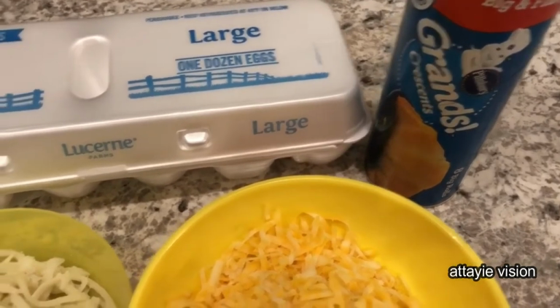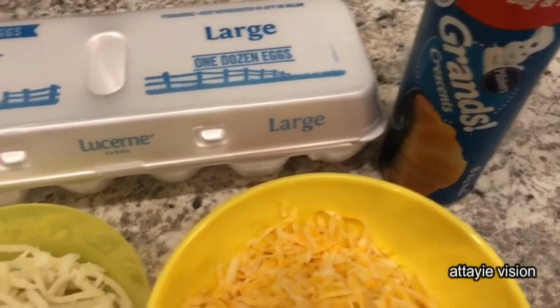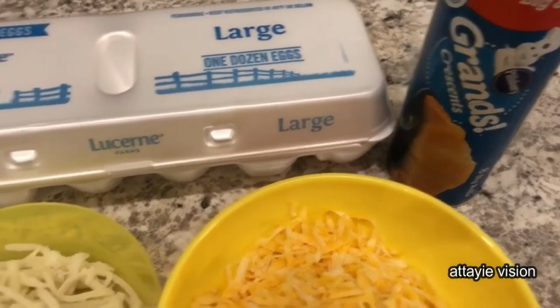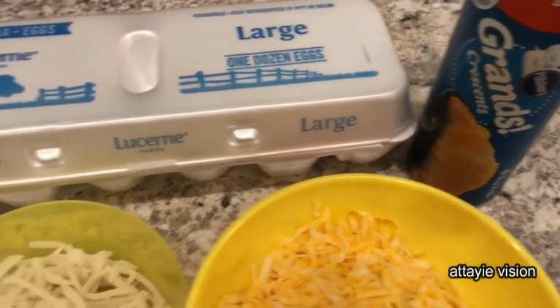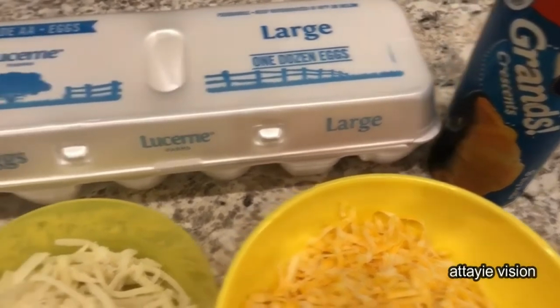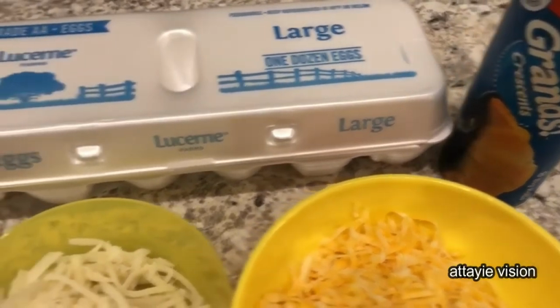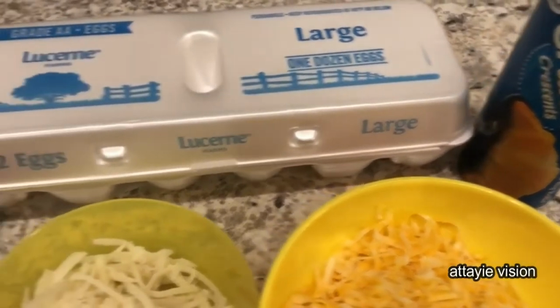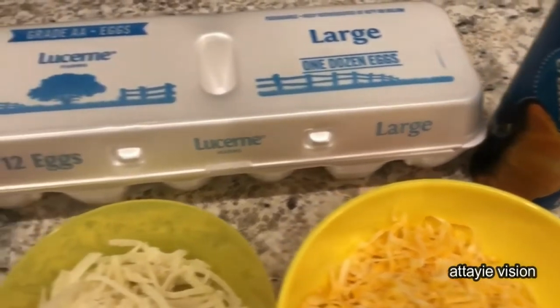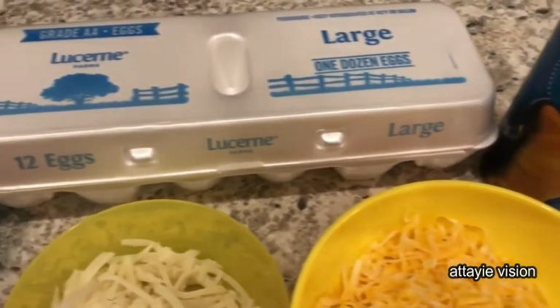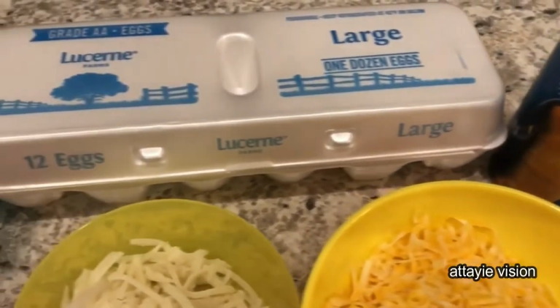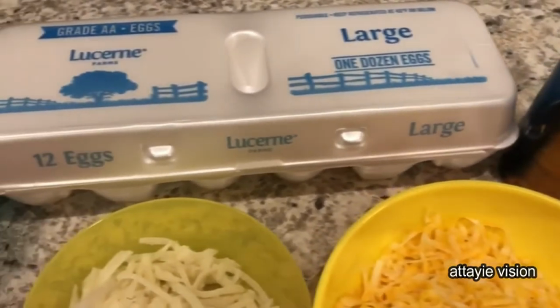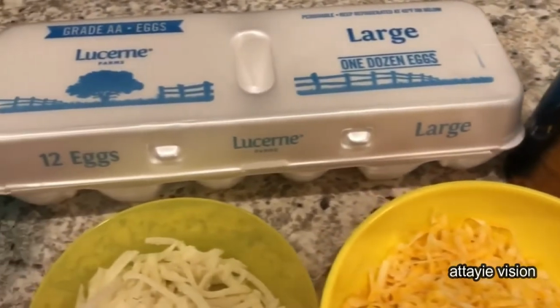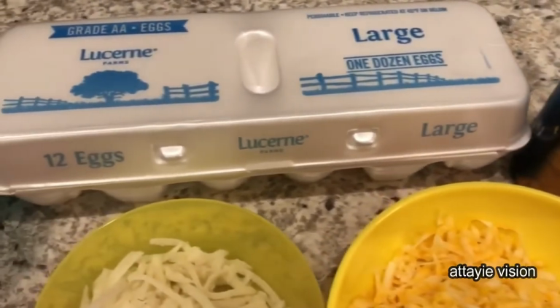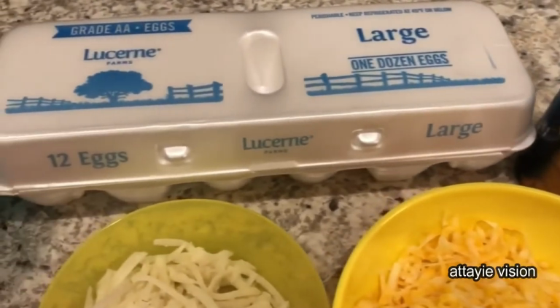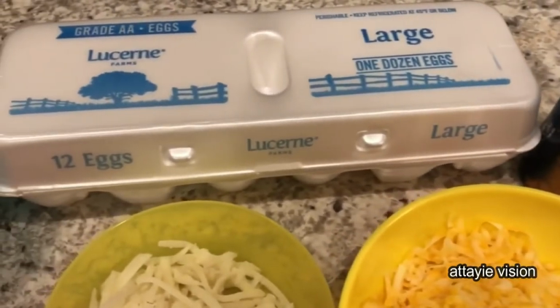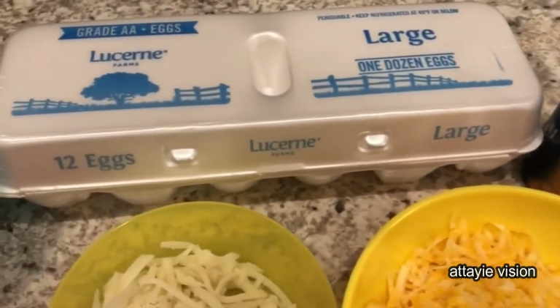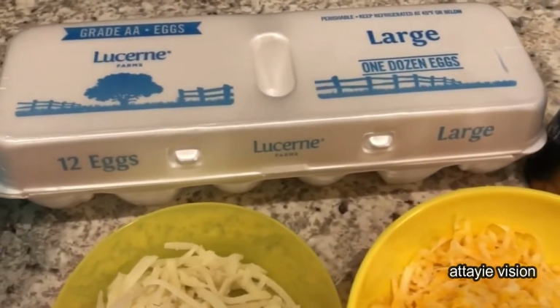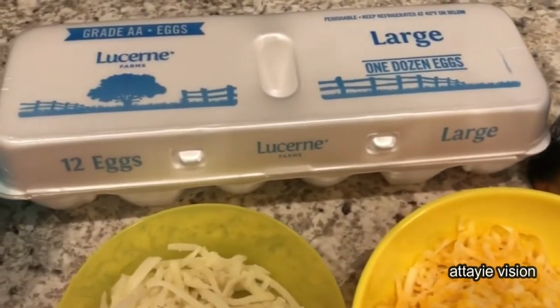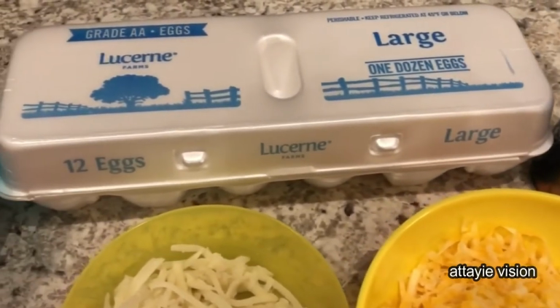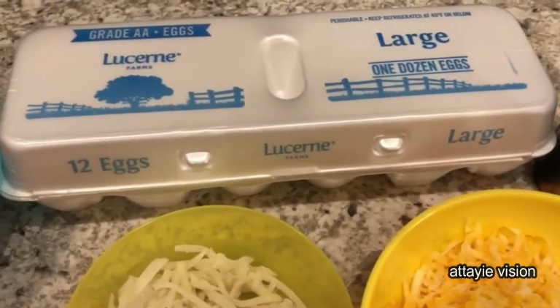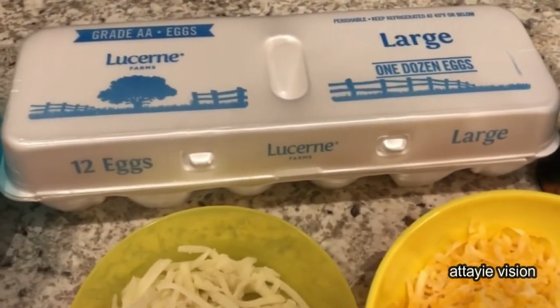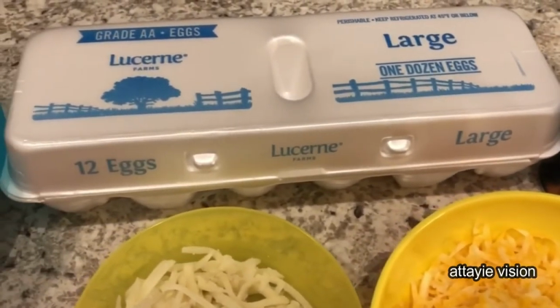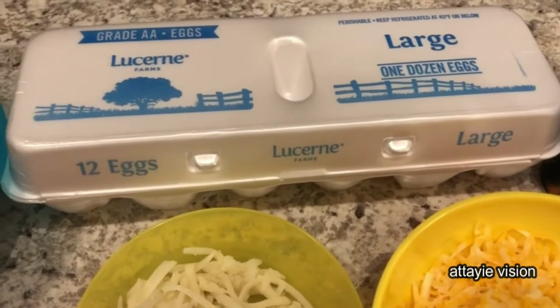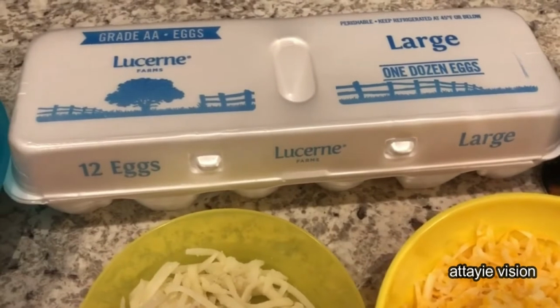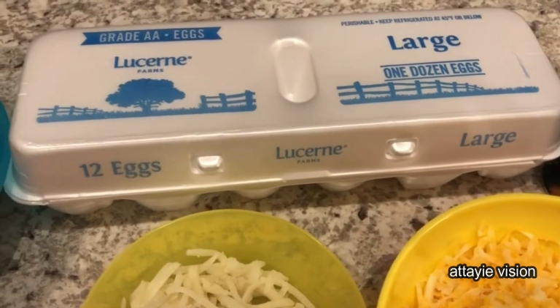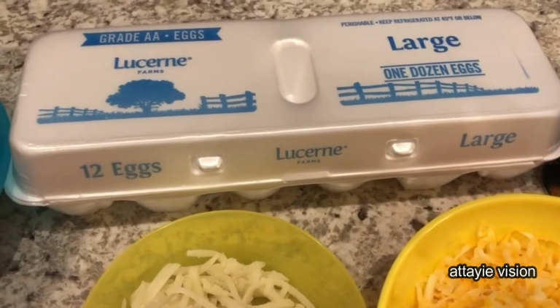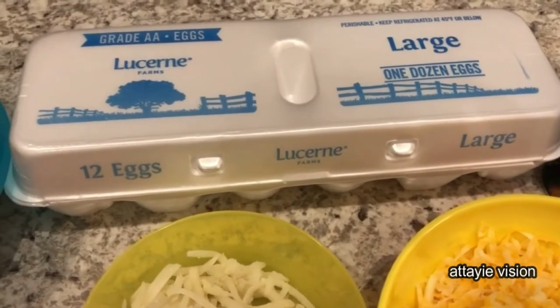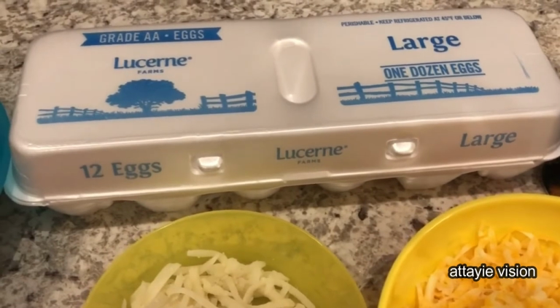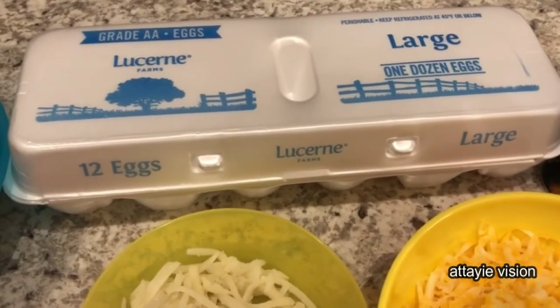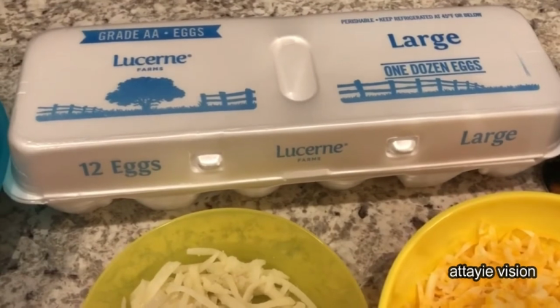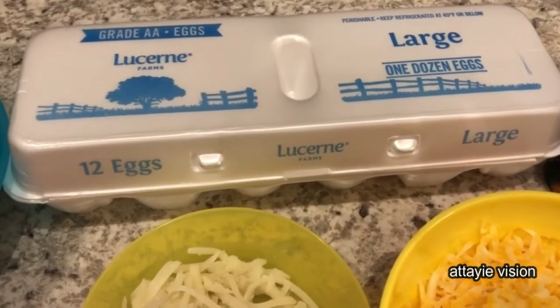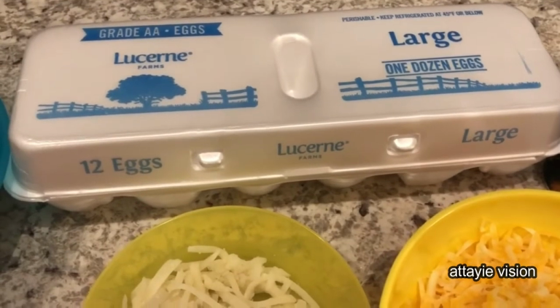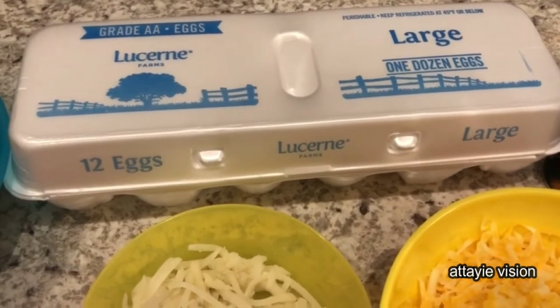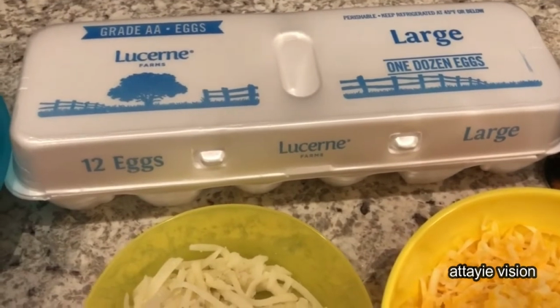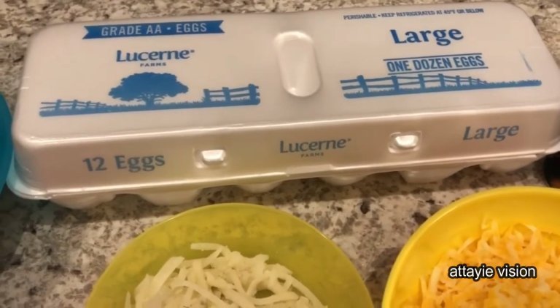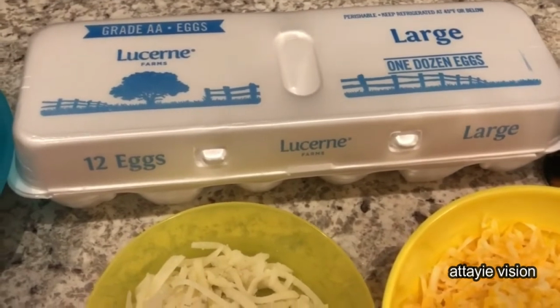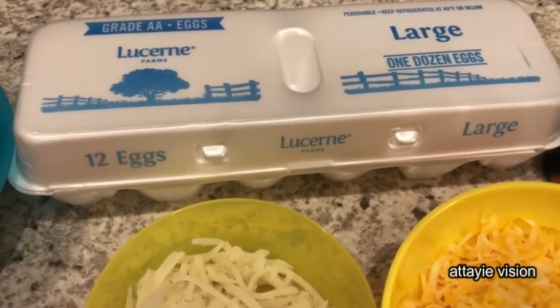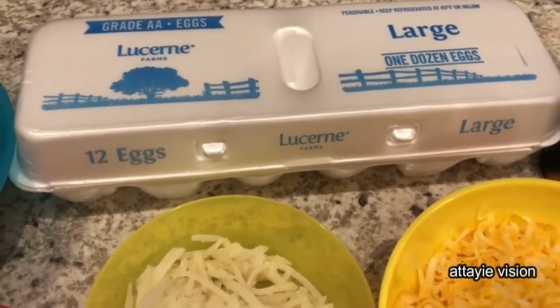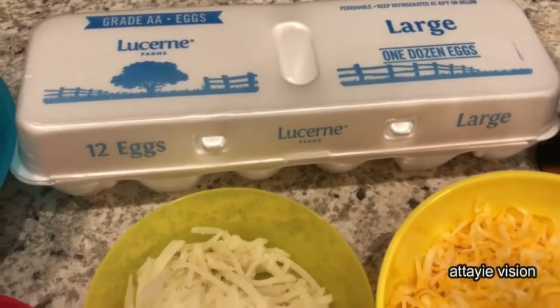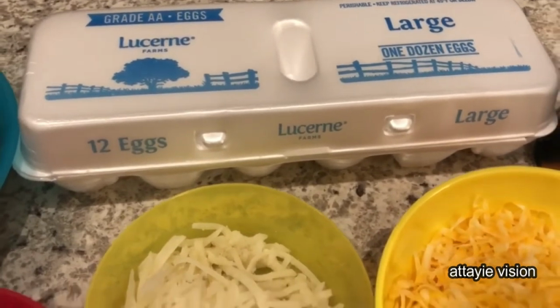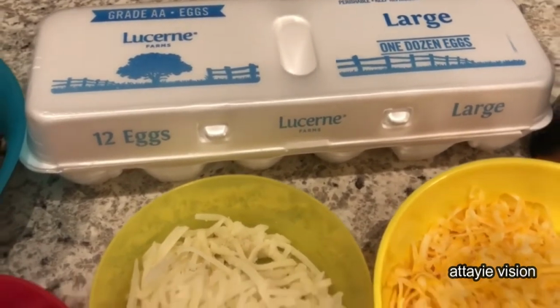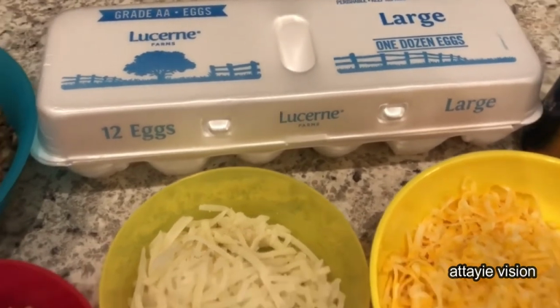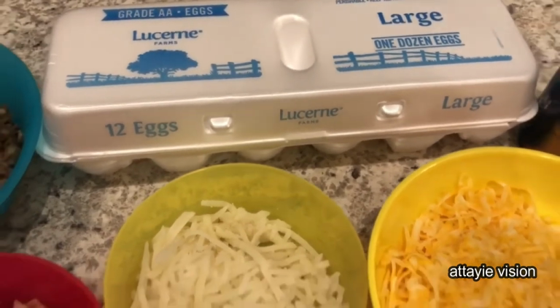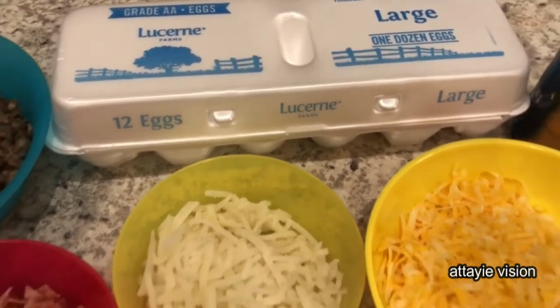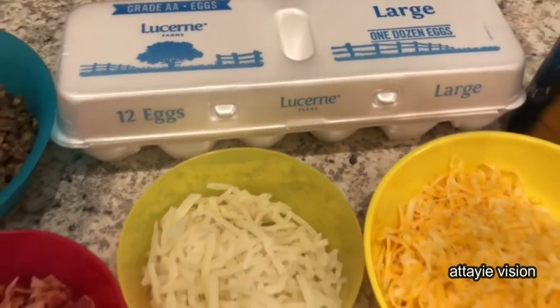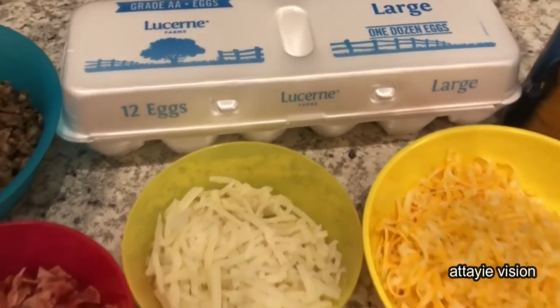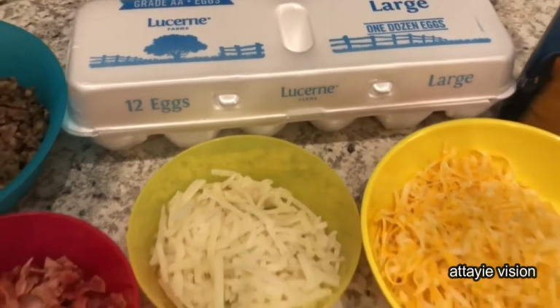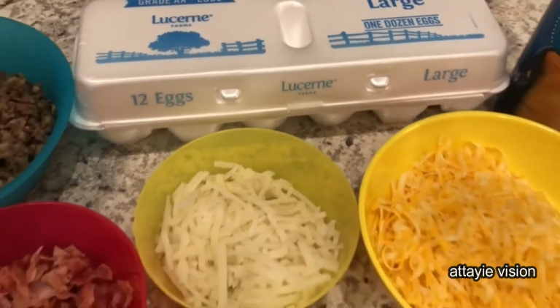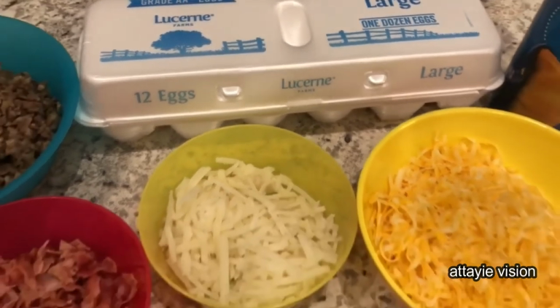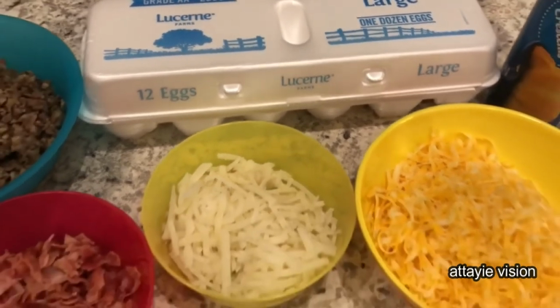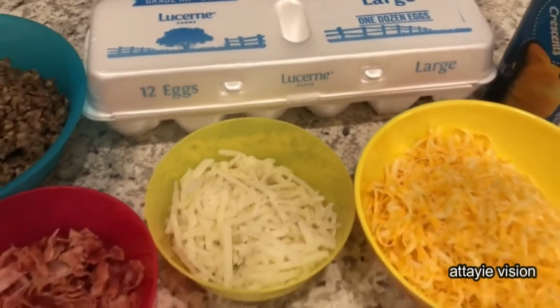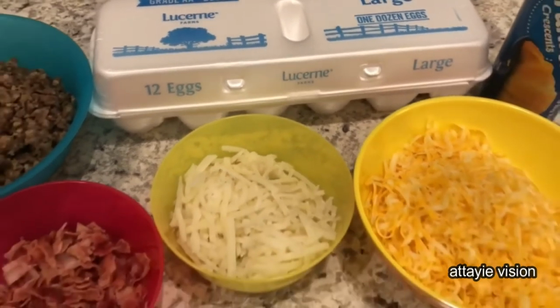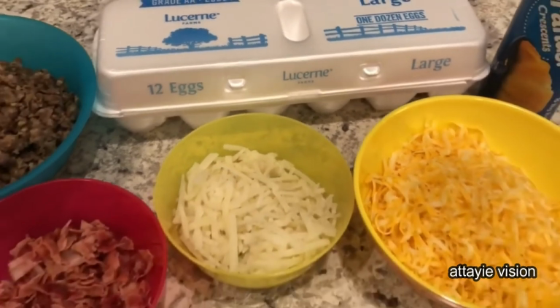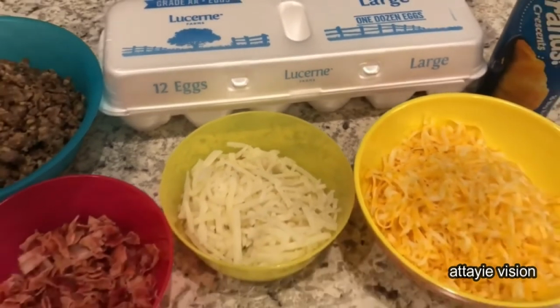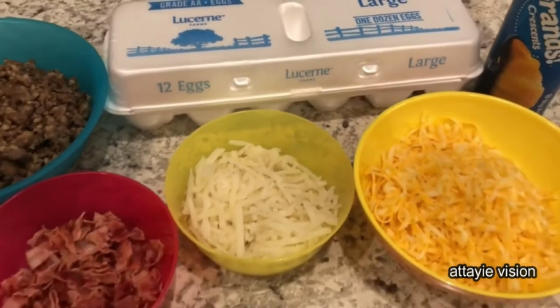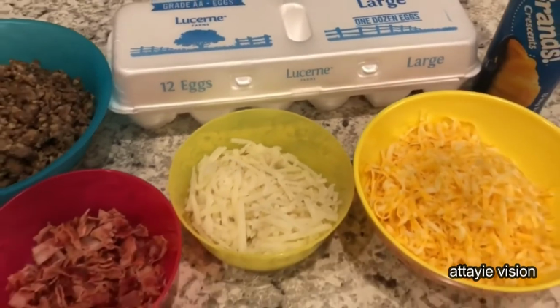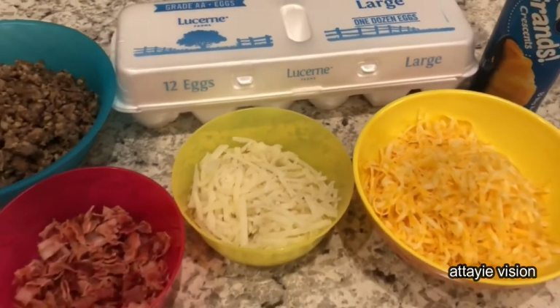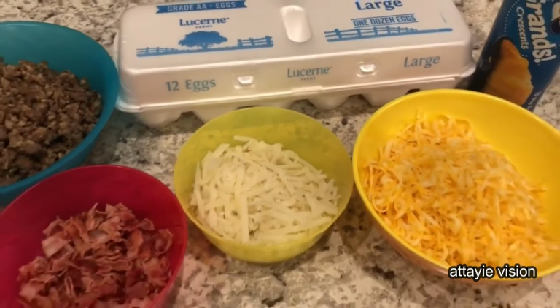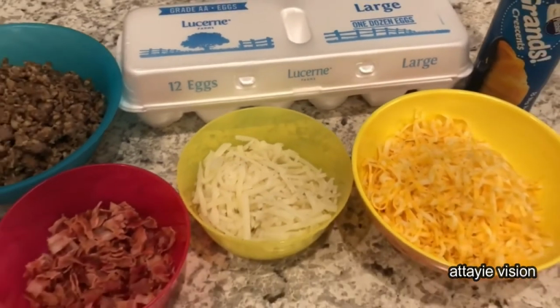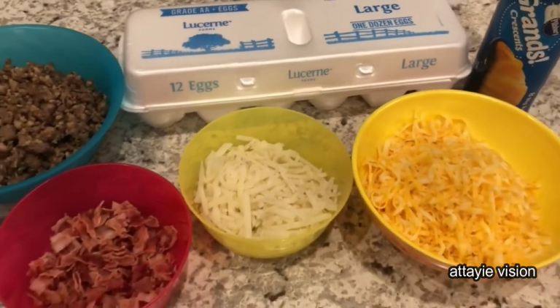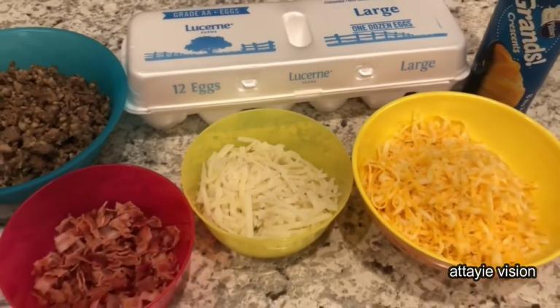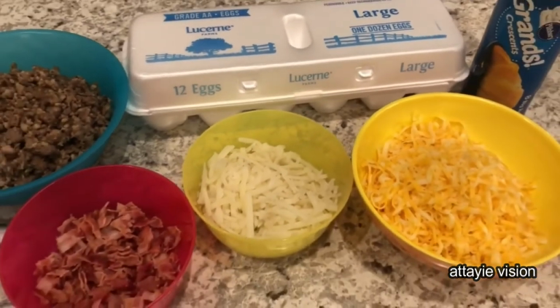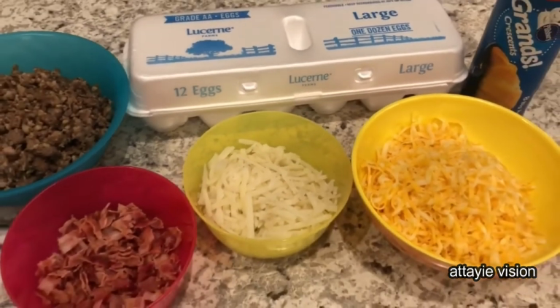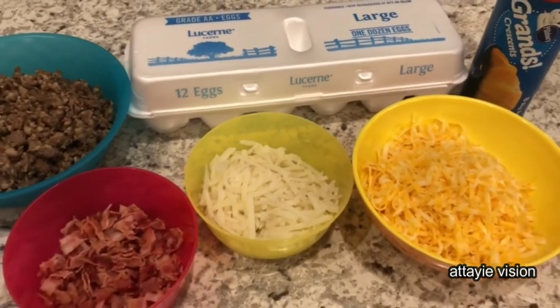And then you are going to need some eggs. If you want to see how this all comes together, stay tuned.